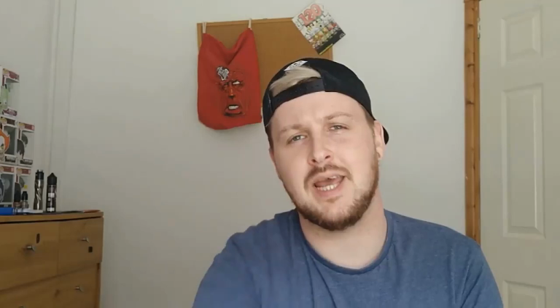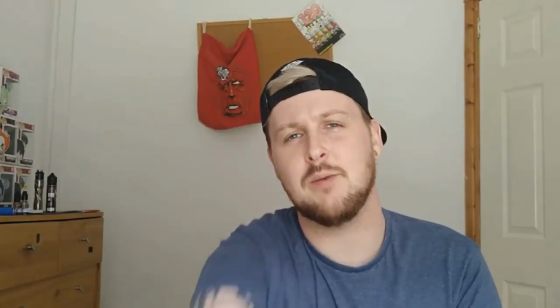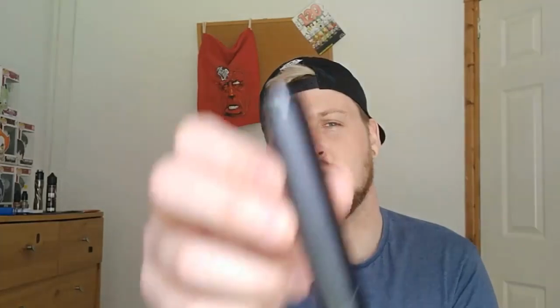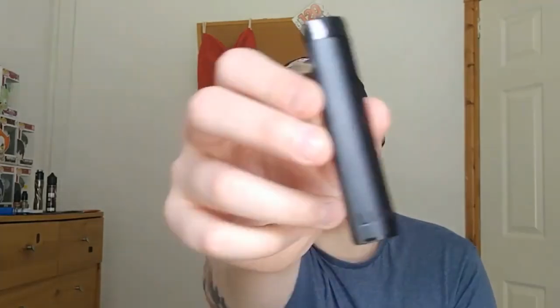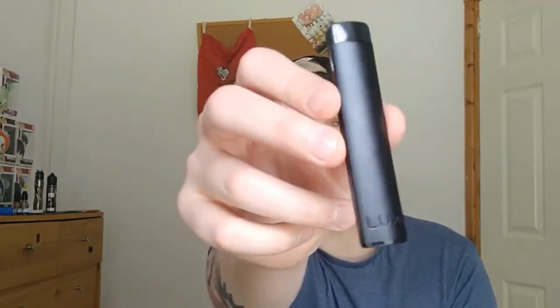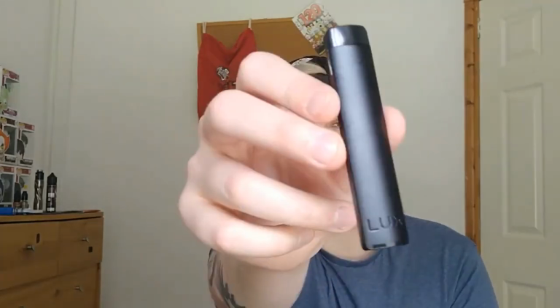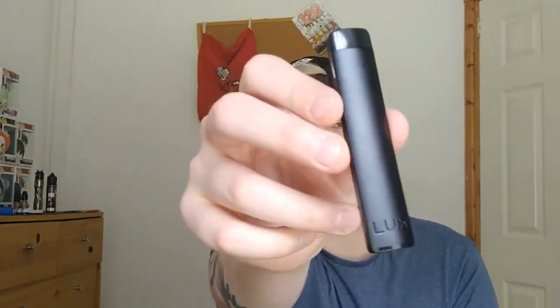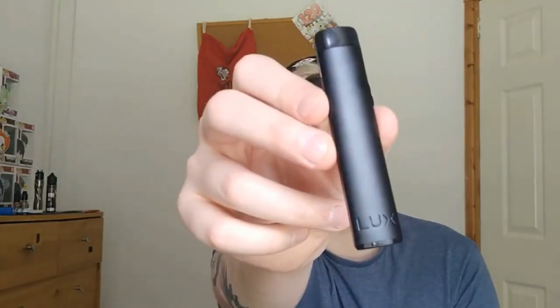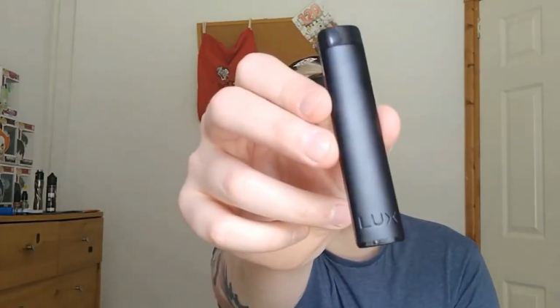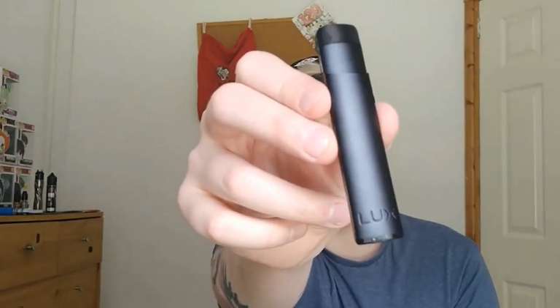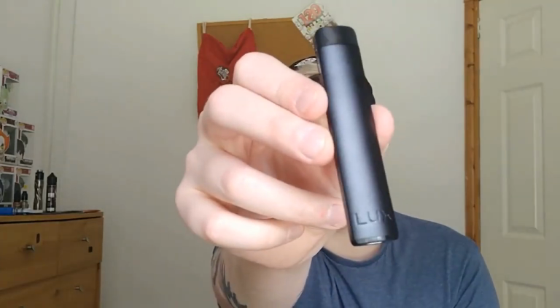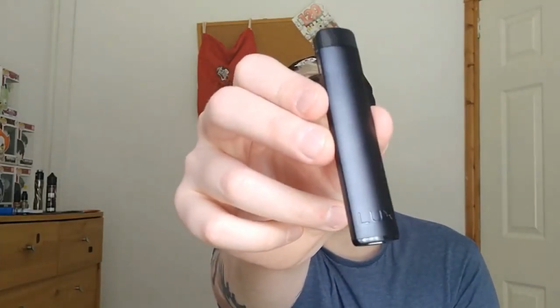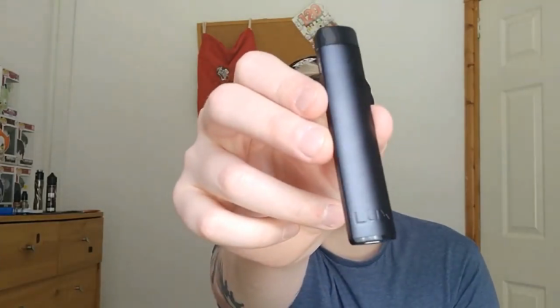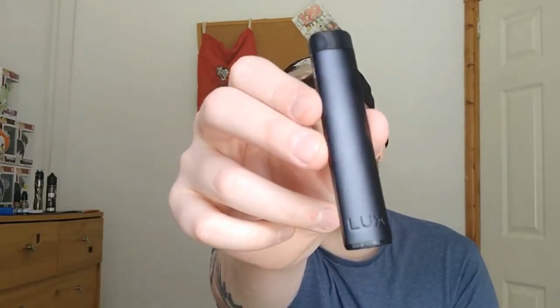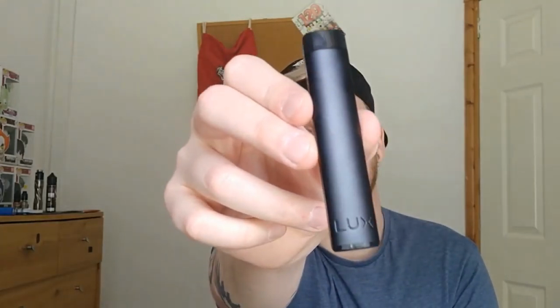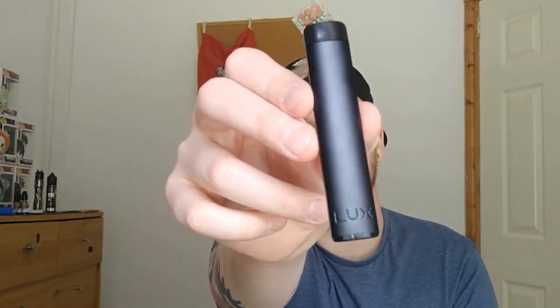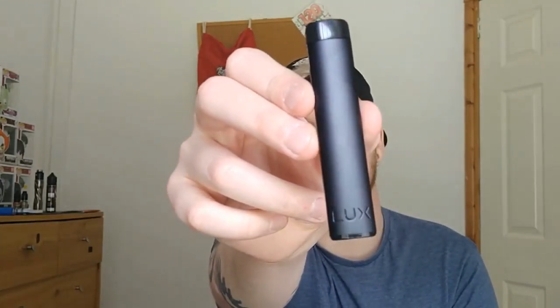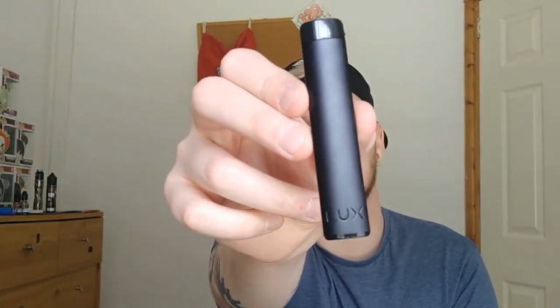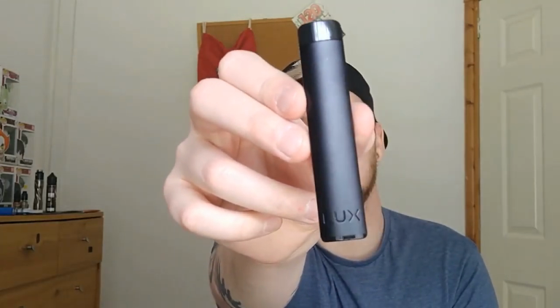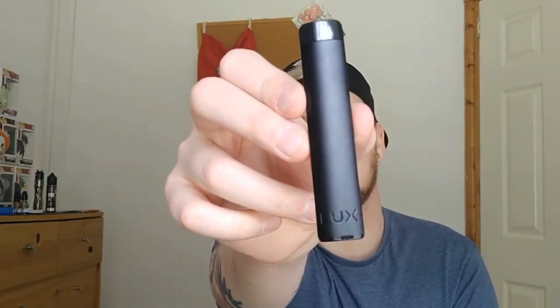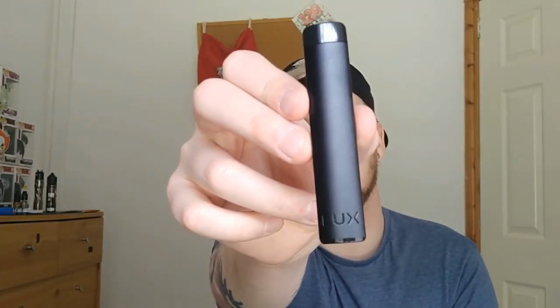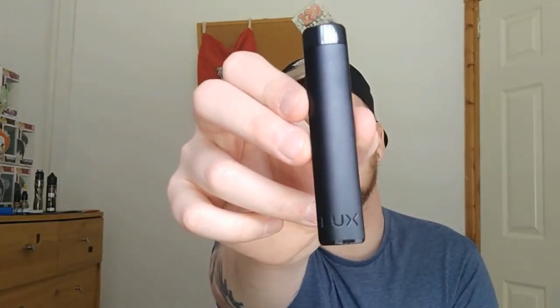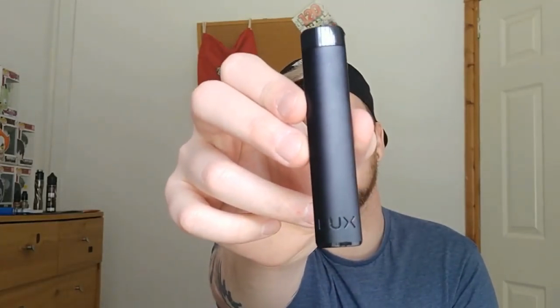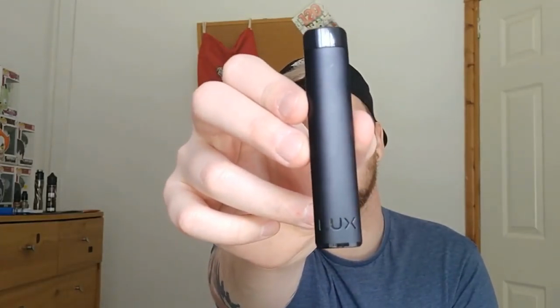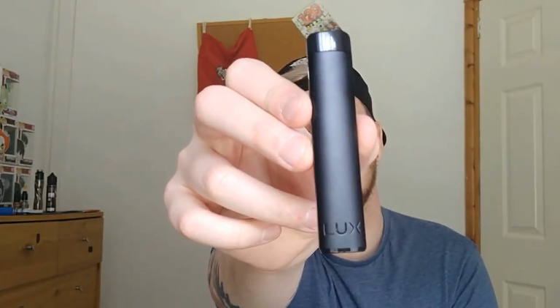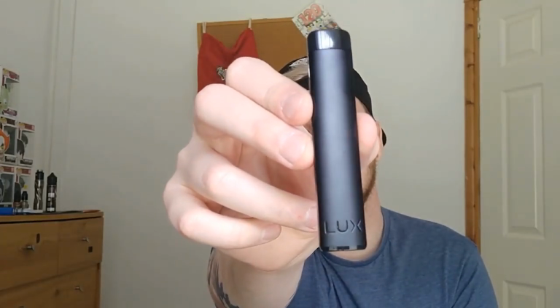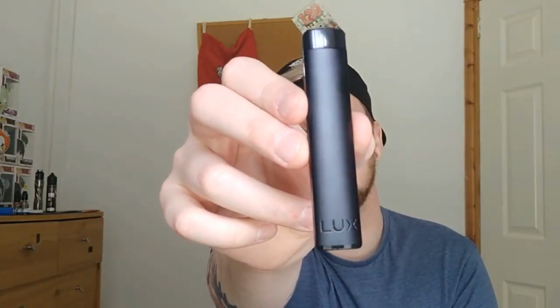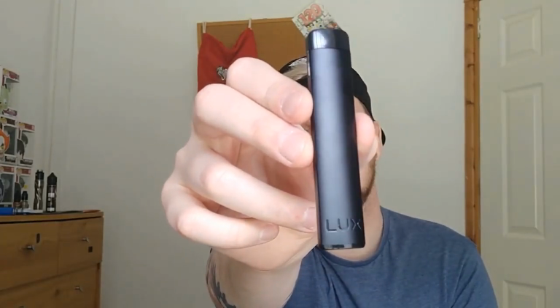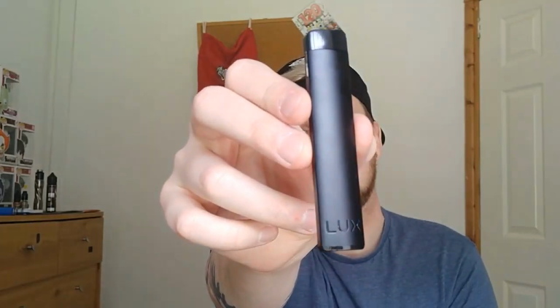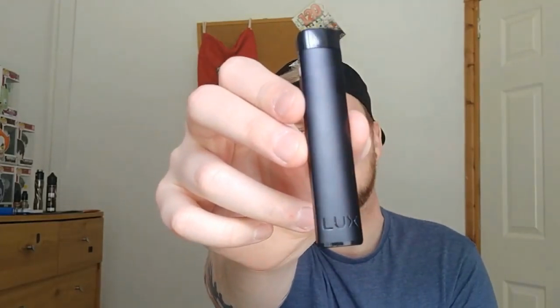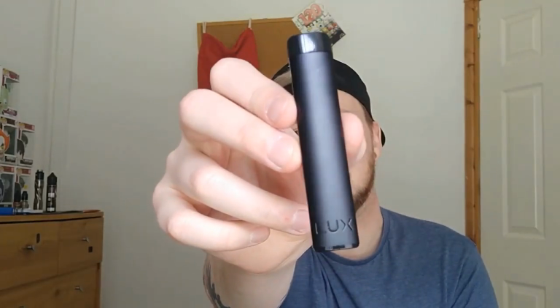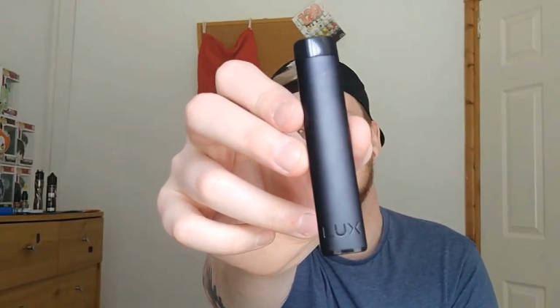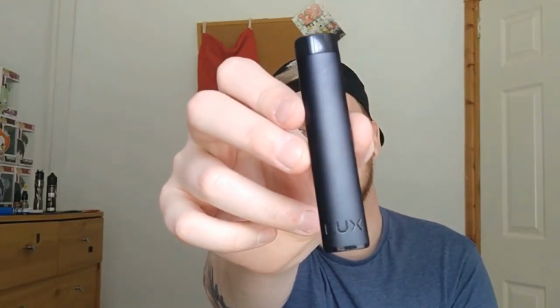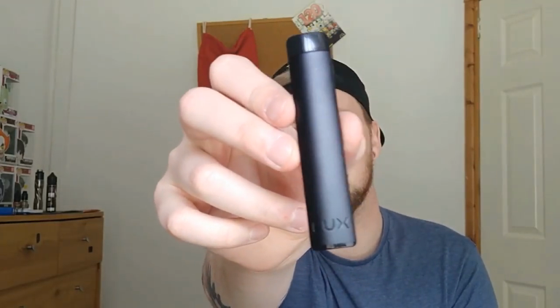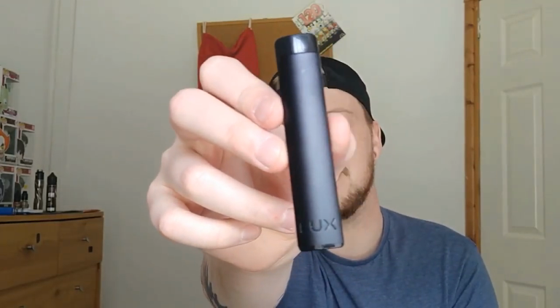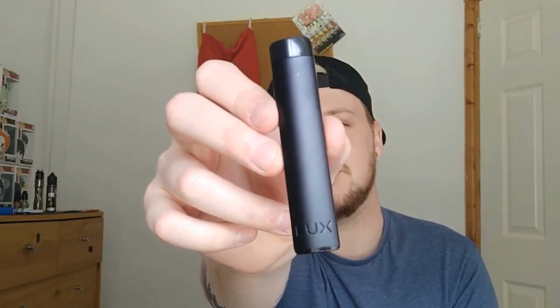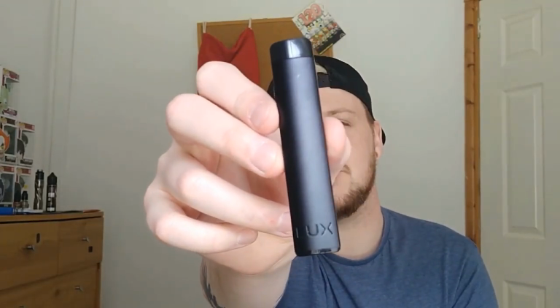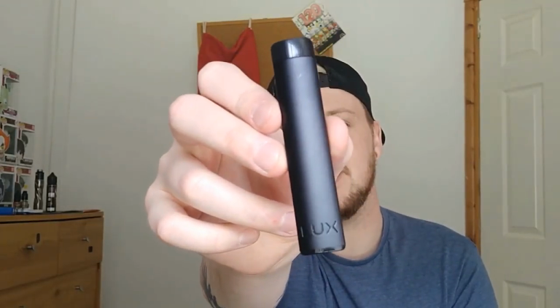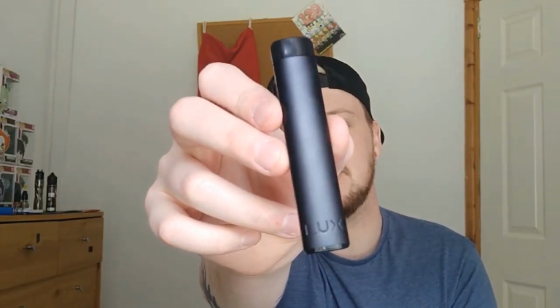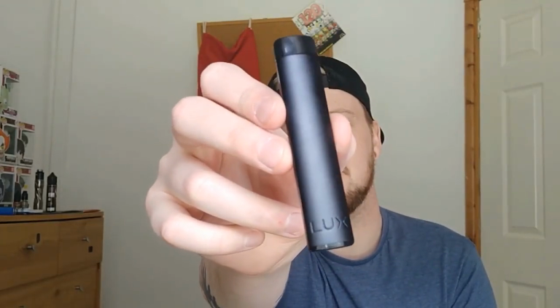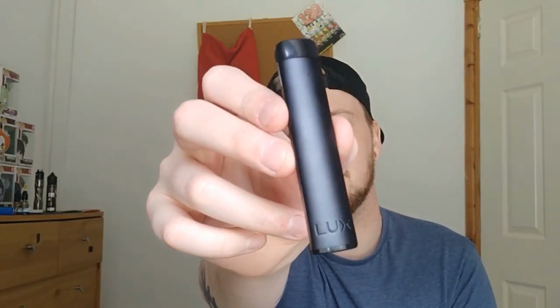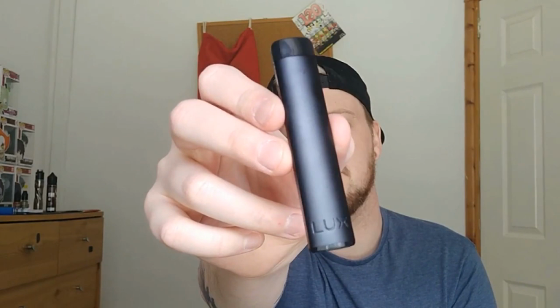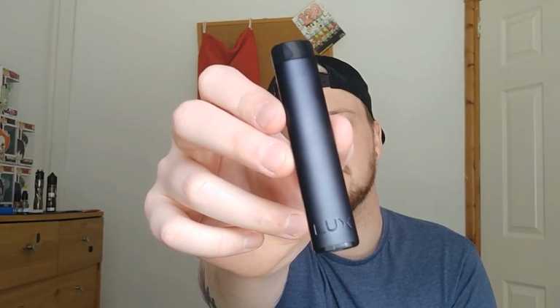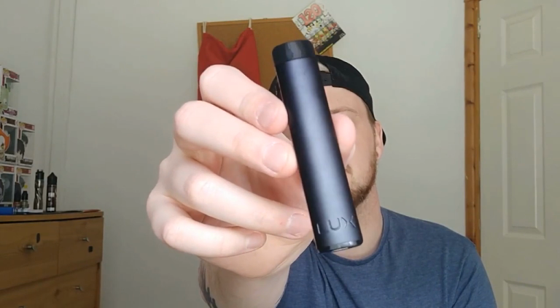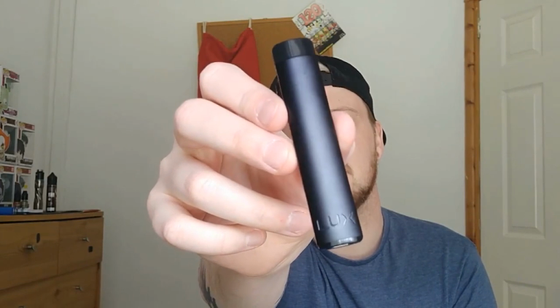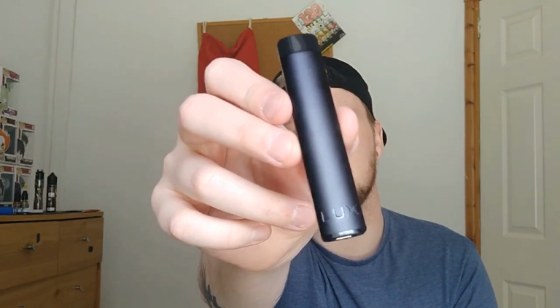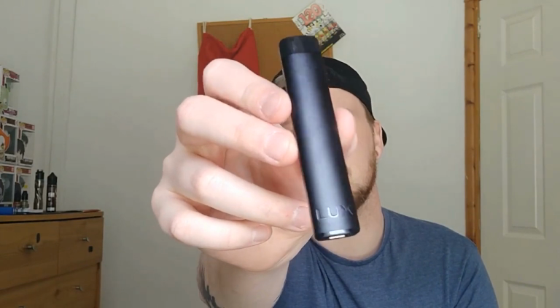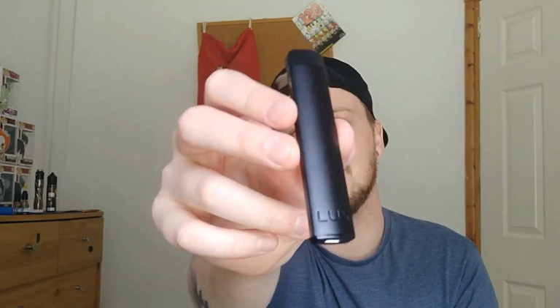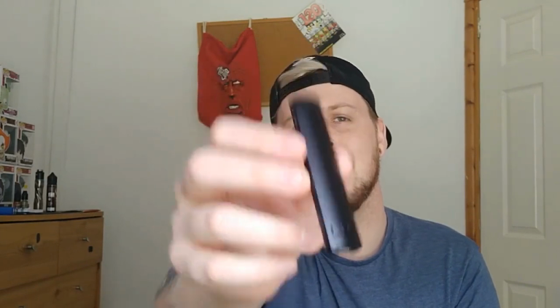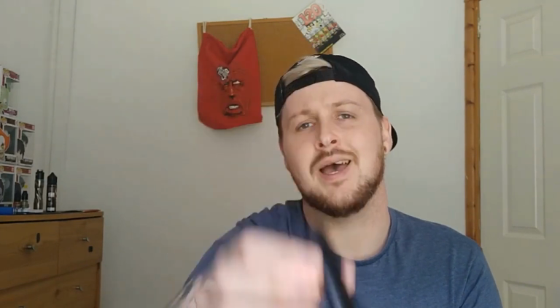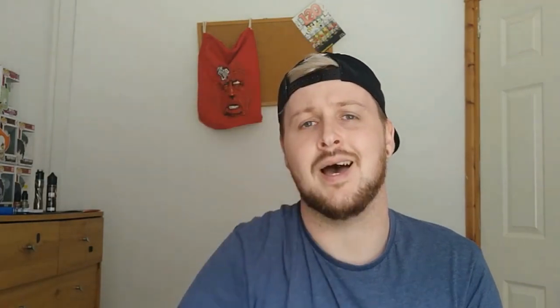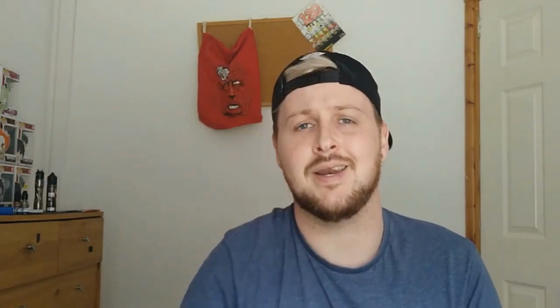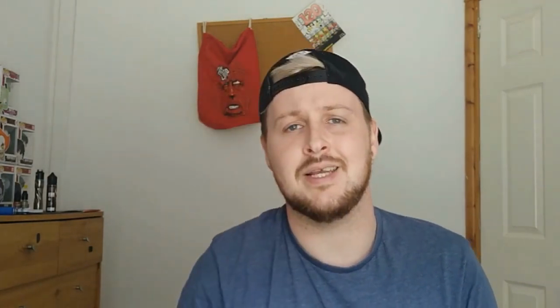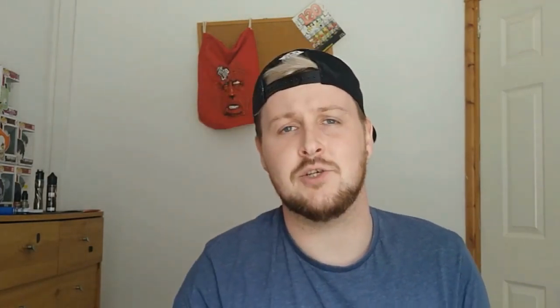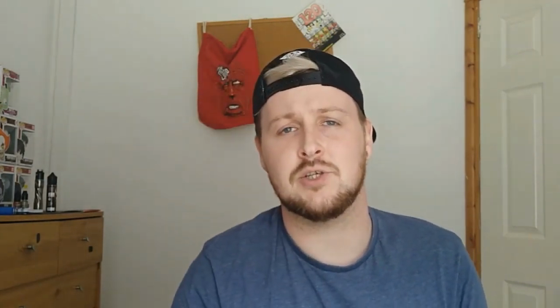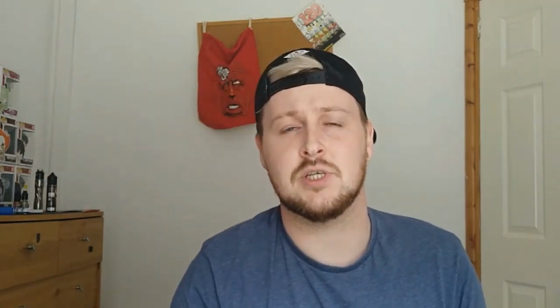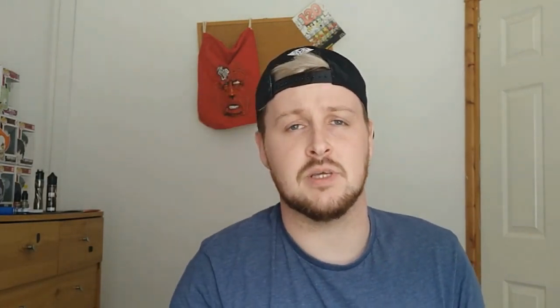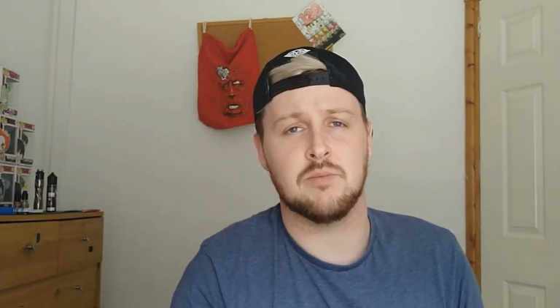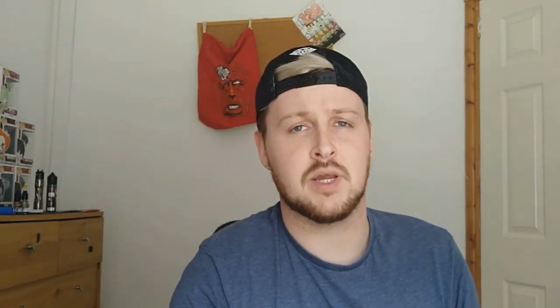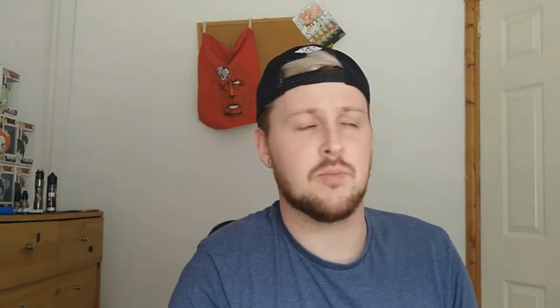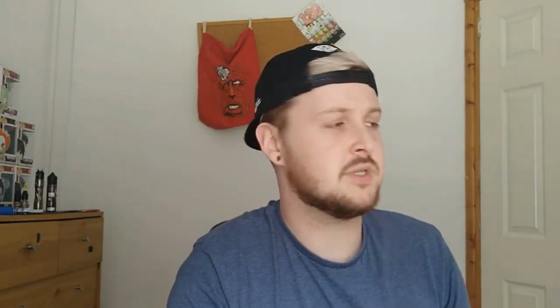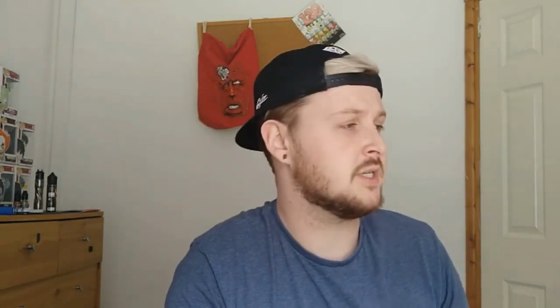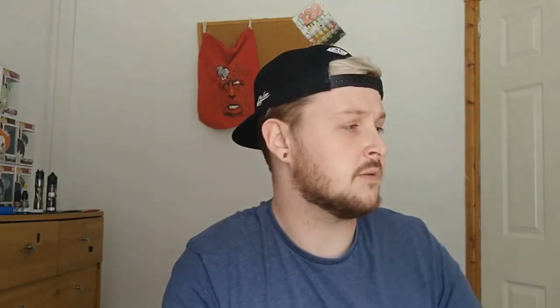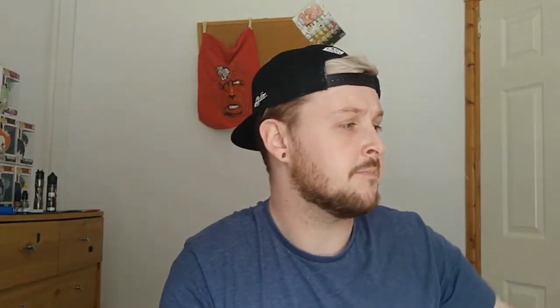Today I'm going to review the Luxe. The Luxe is made by the company Willarm, a Chinese manufacturing company, and it is just a simple kind of pod system.